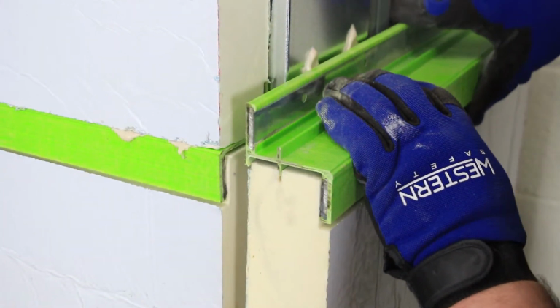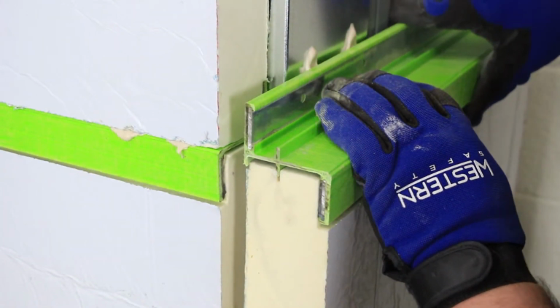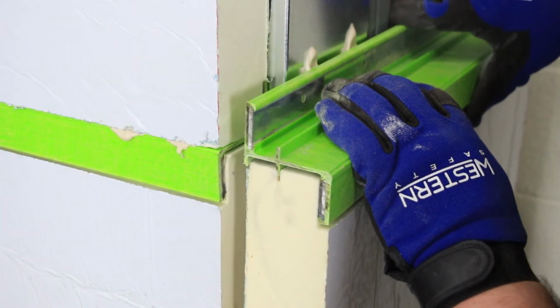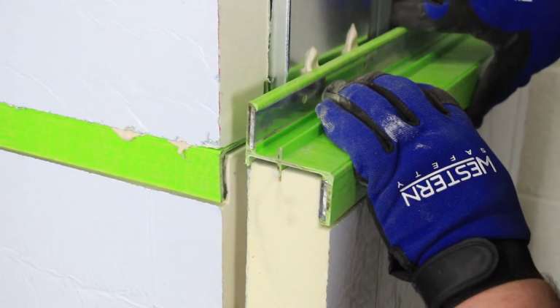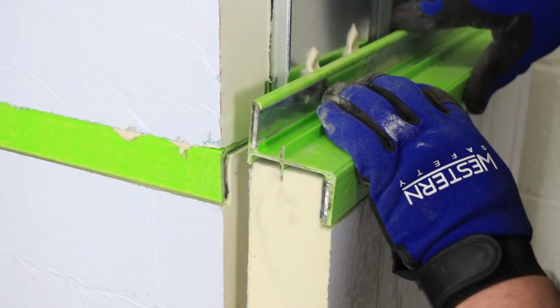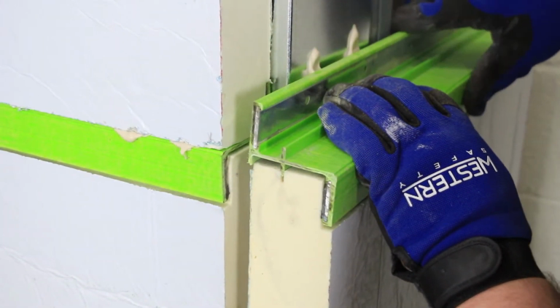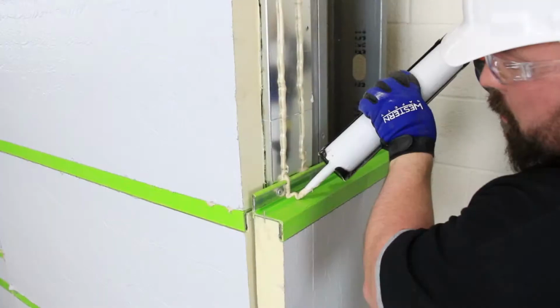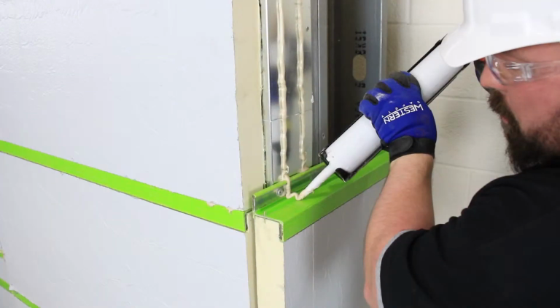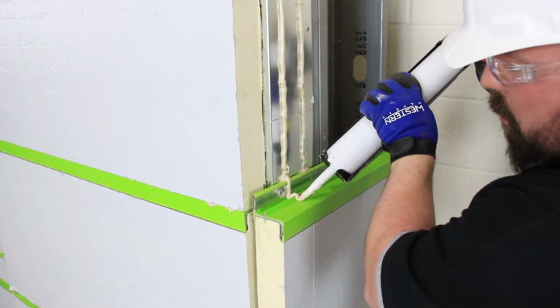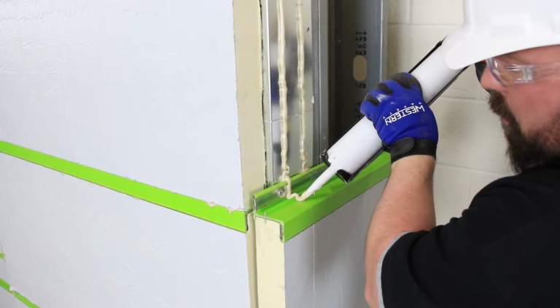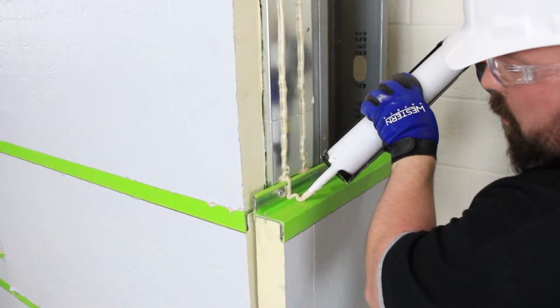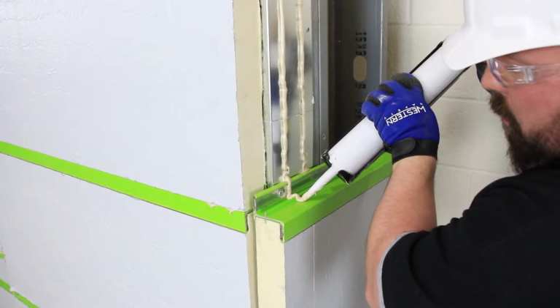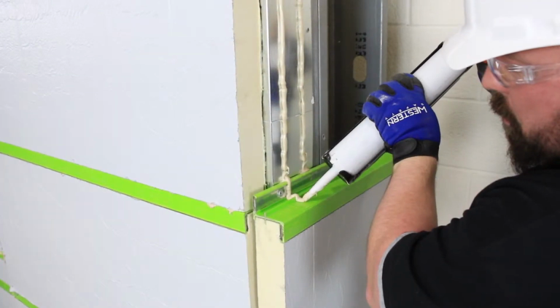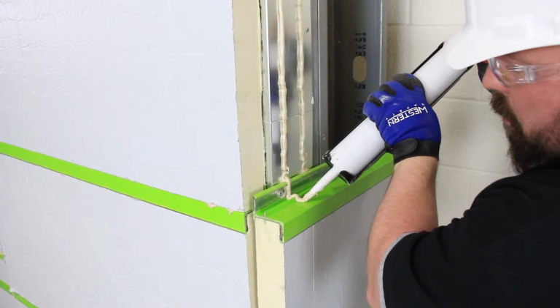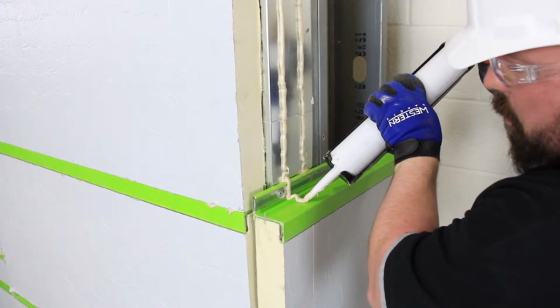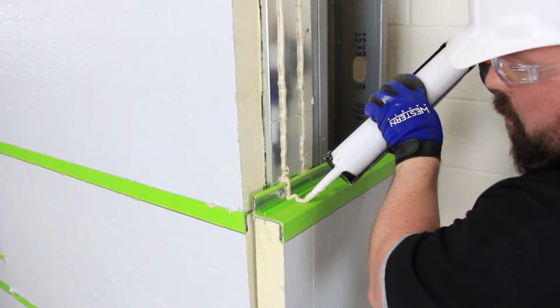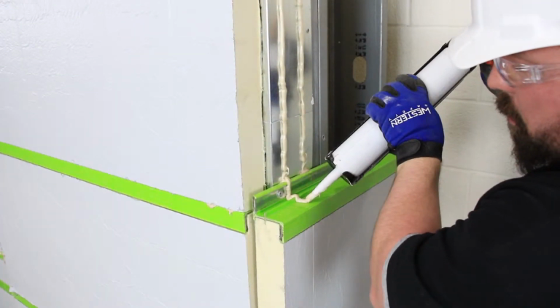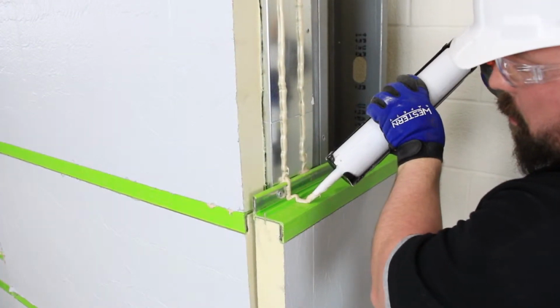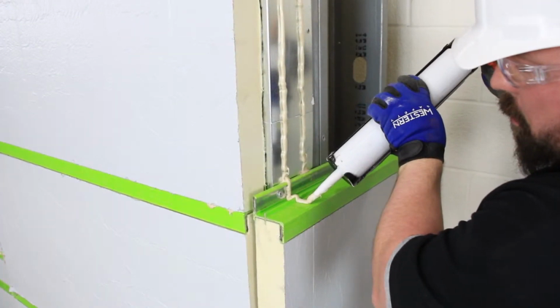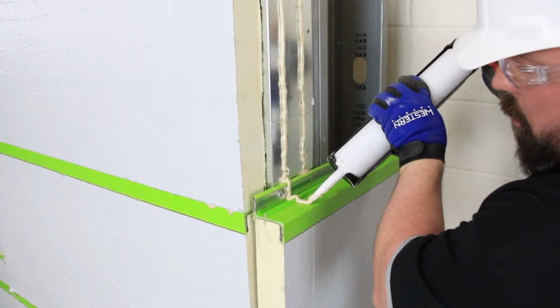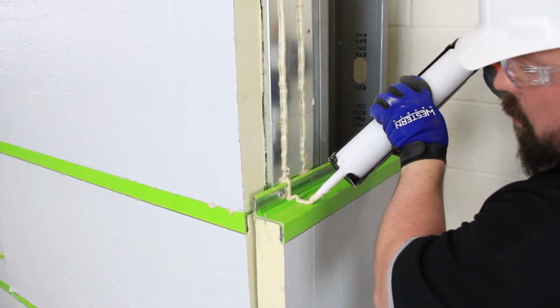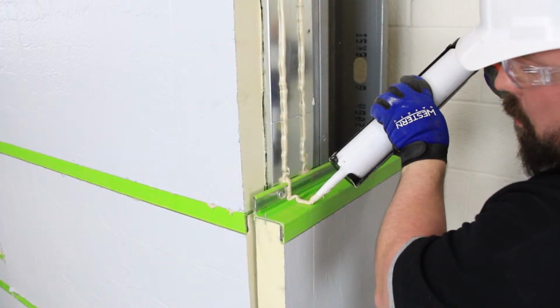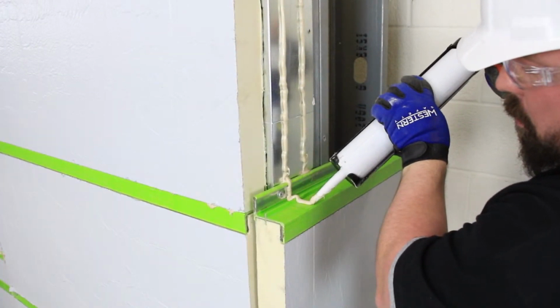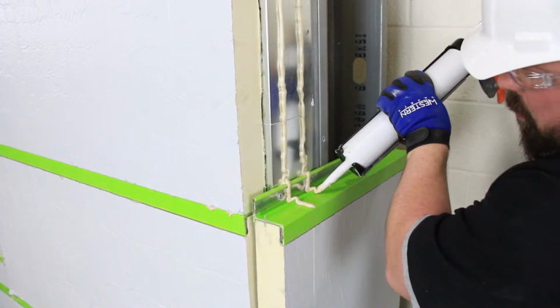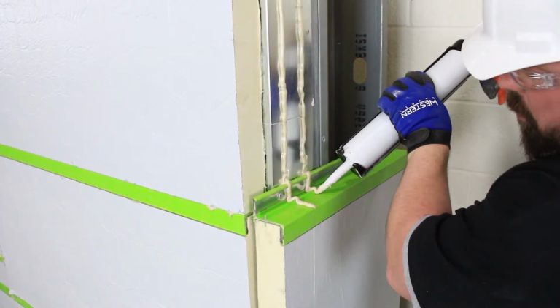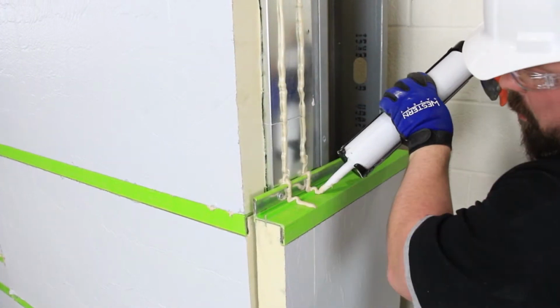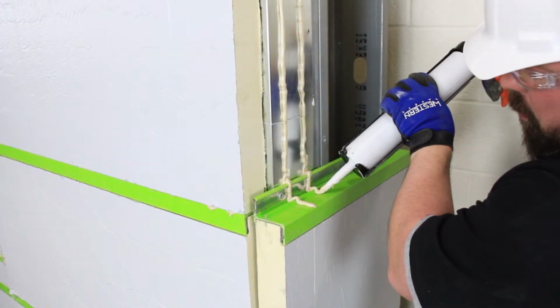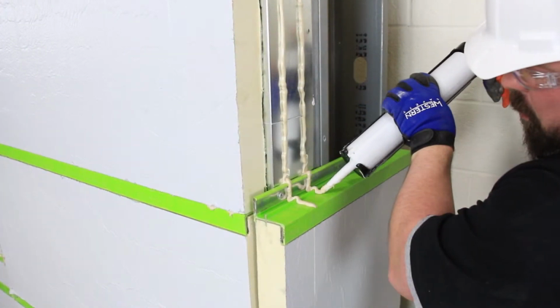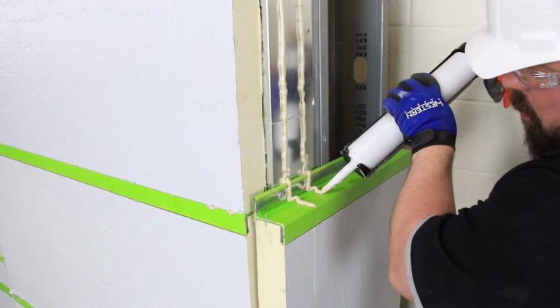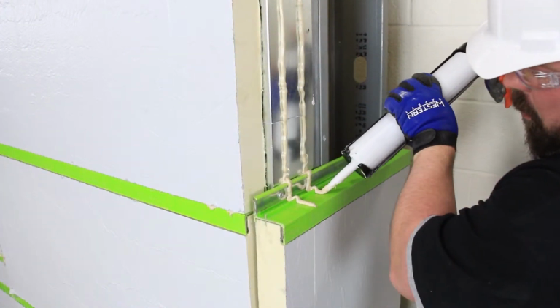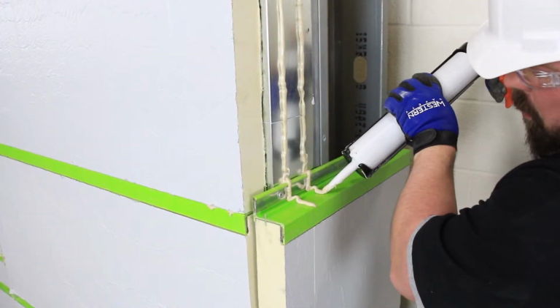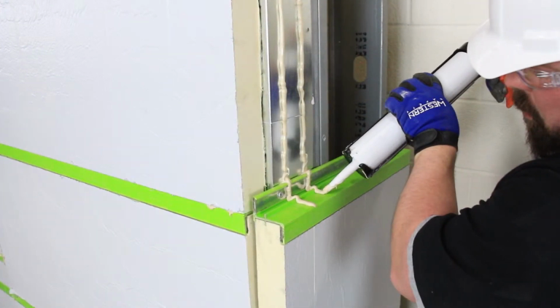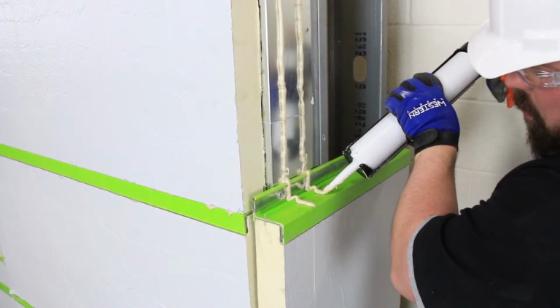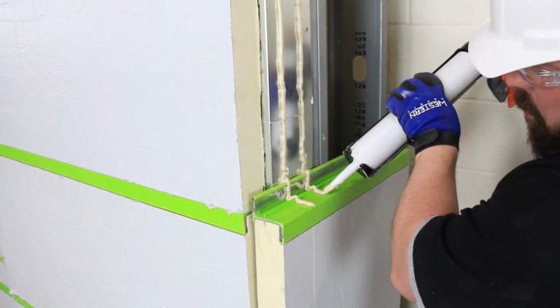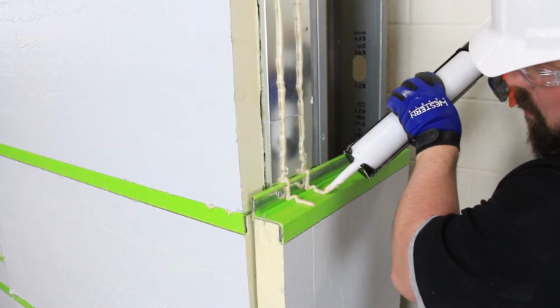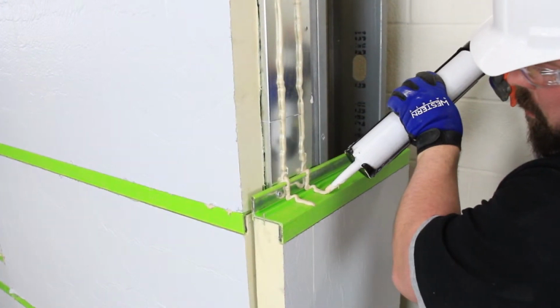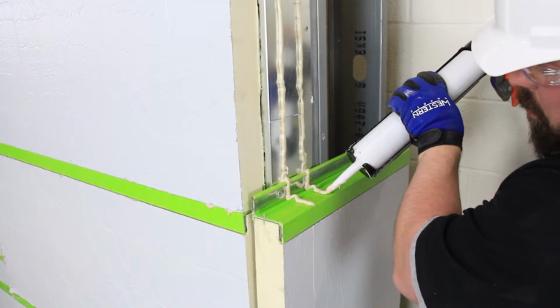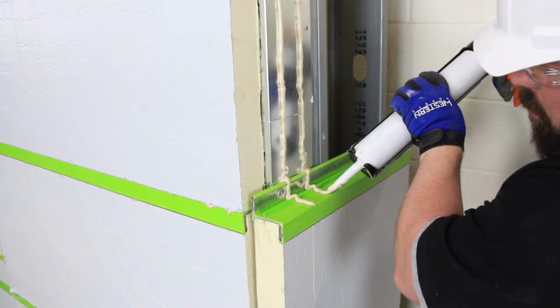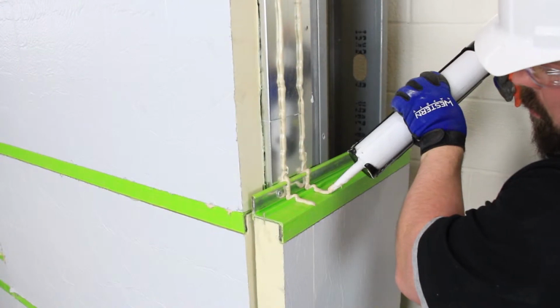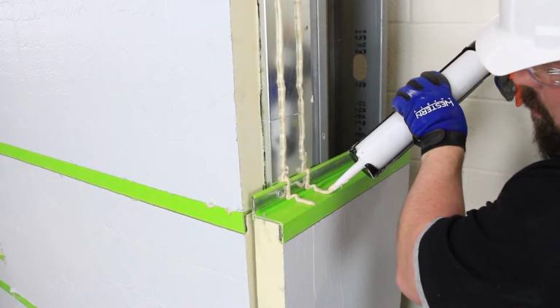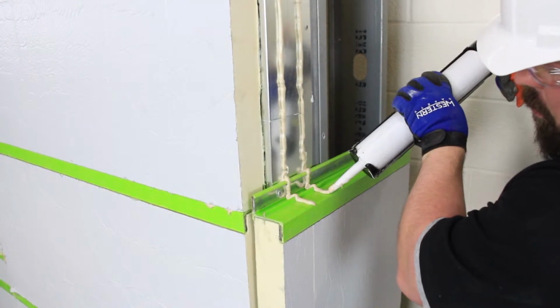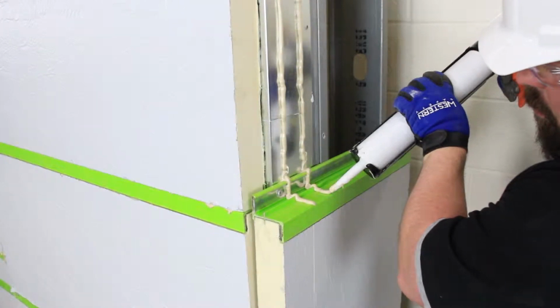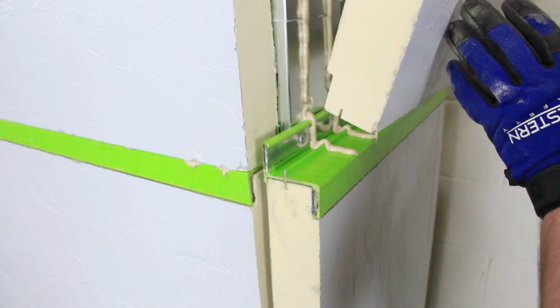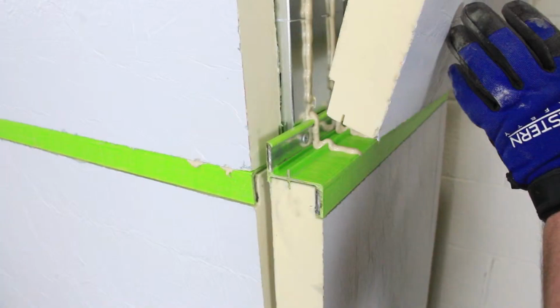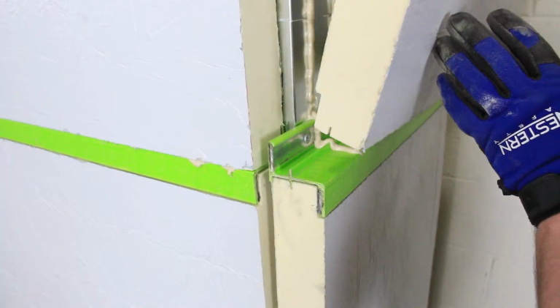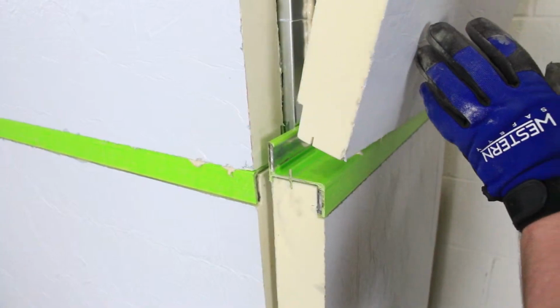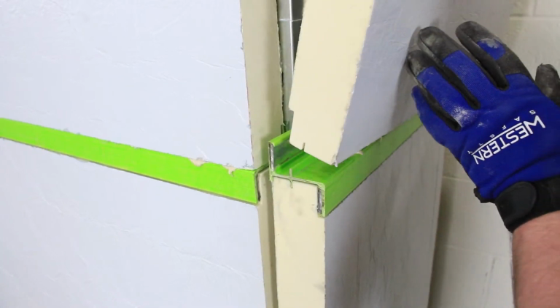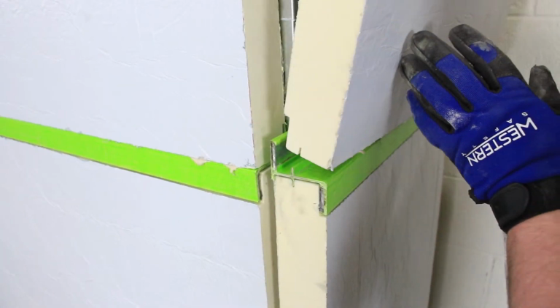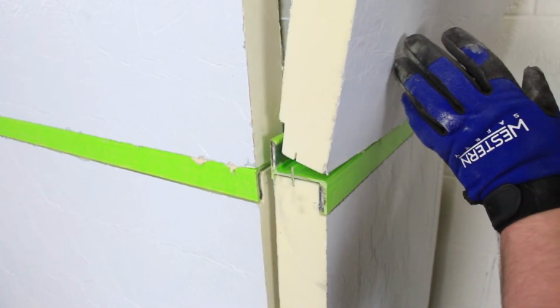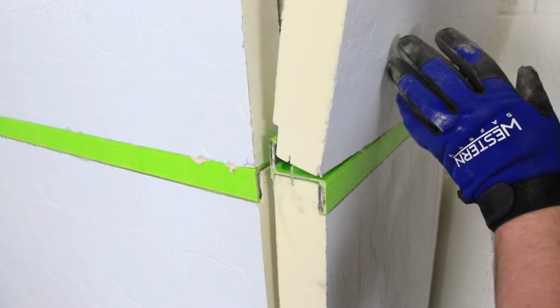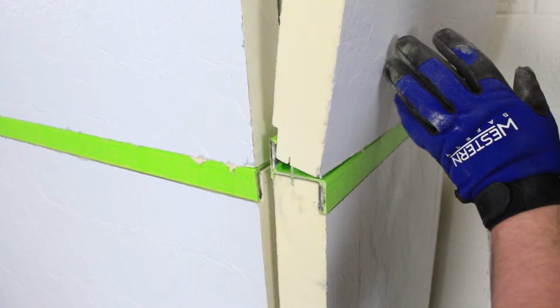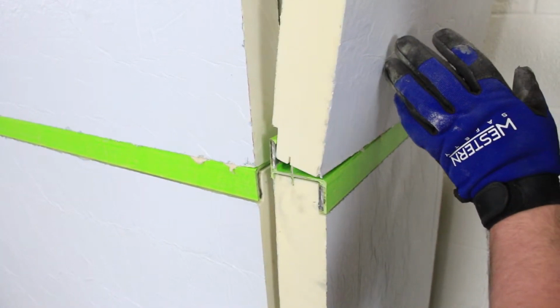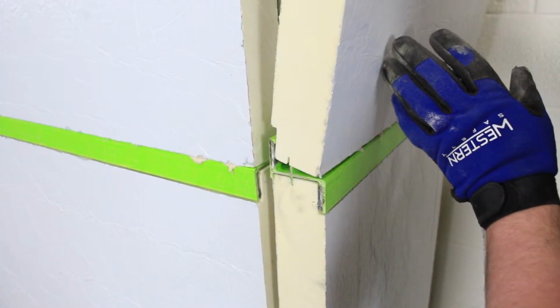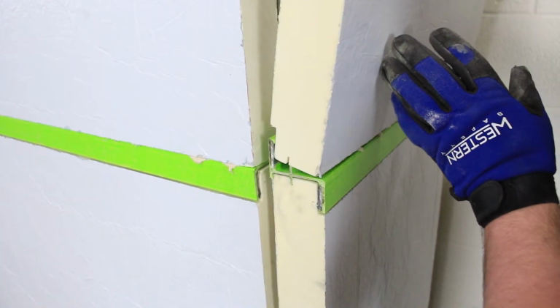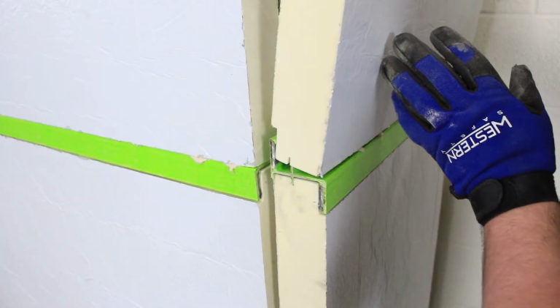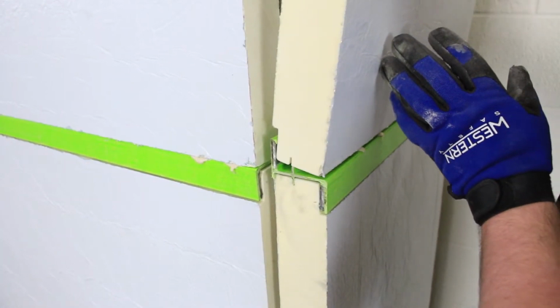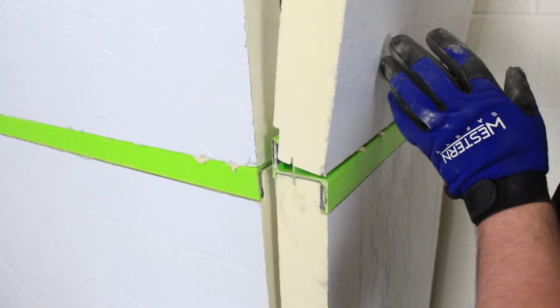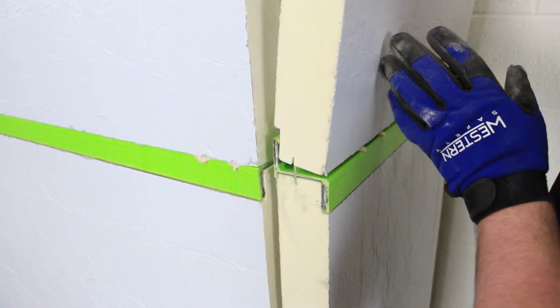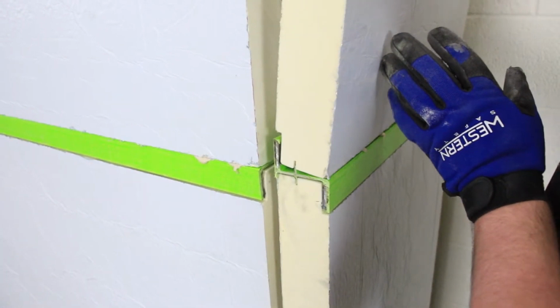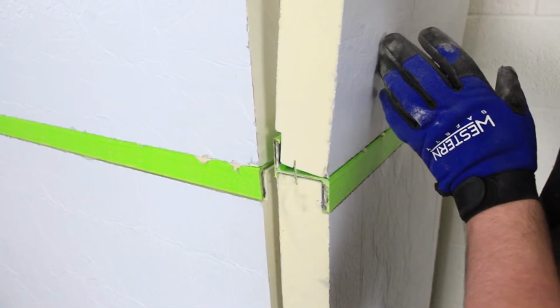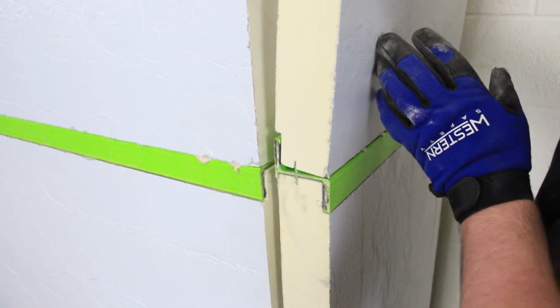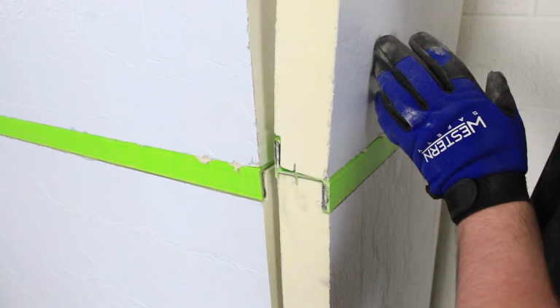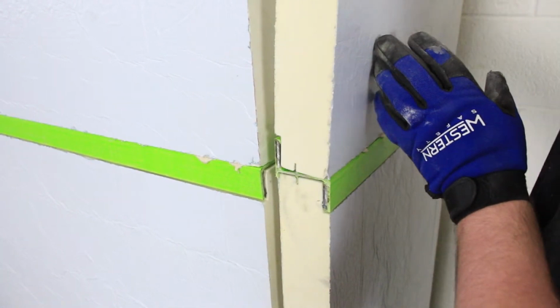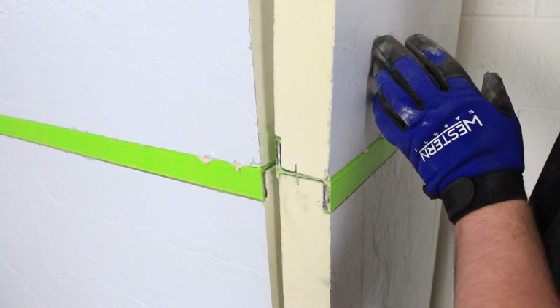Remember to apply two marriage beads of sealant over the green girt to its outside face, joining the vertical beads.